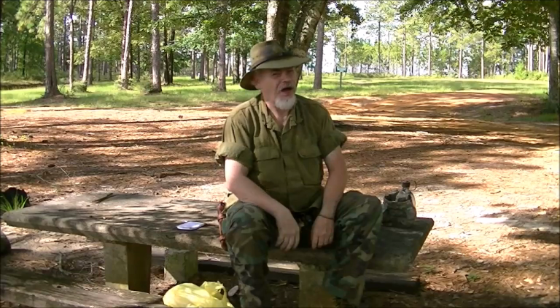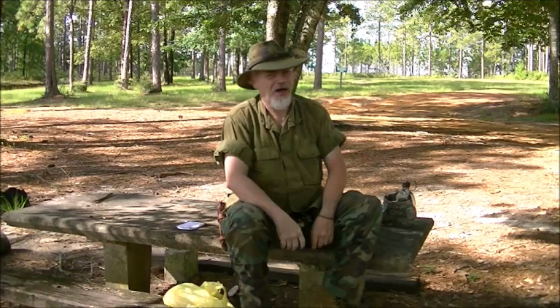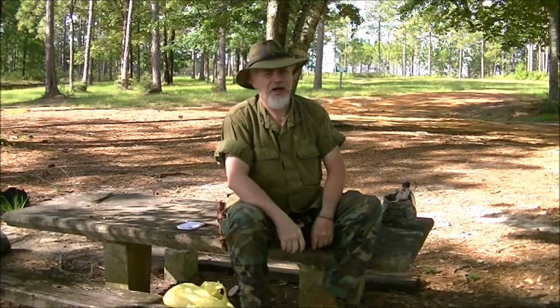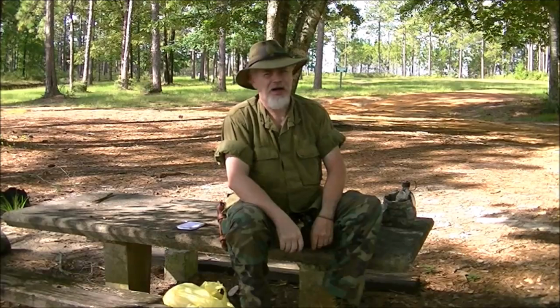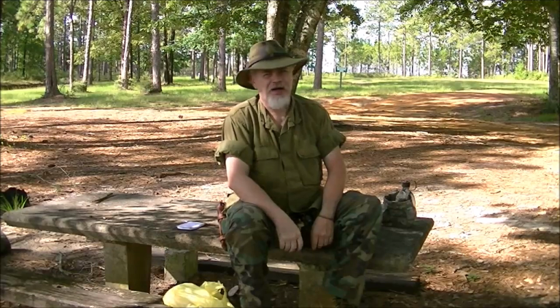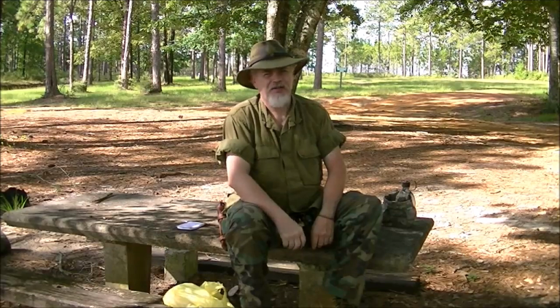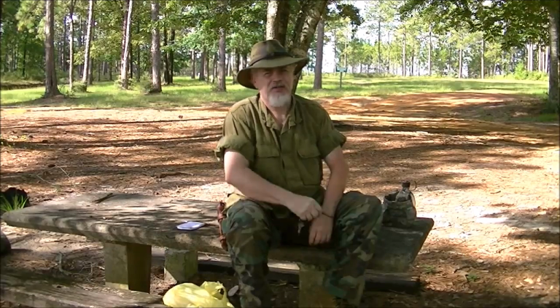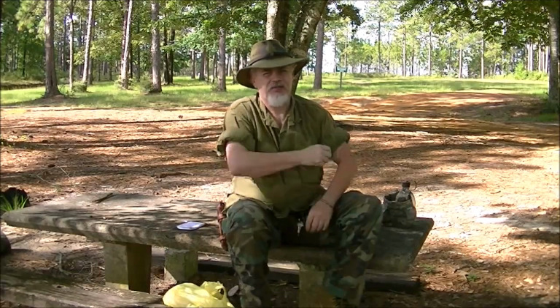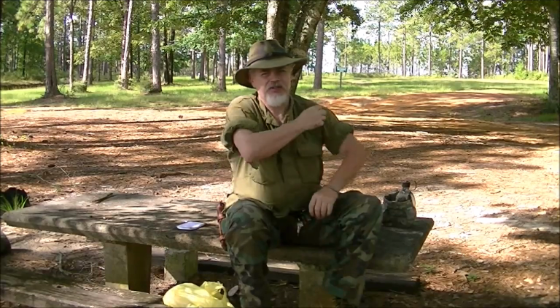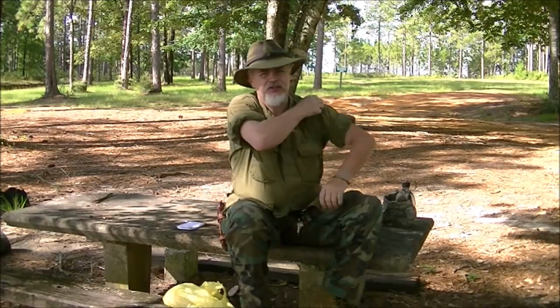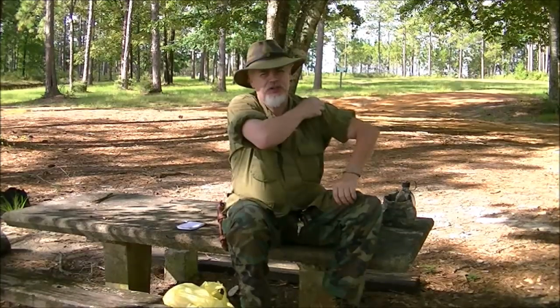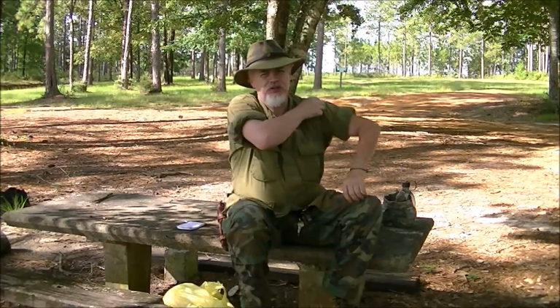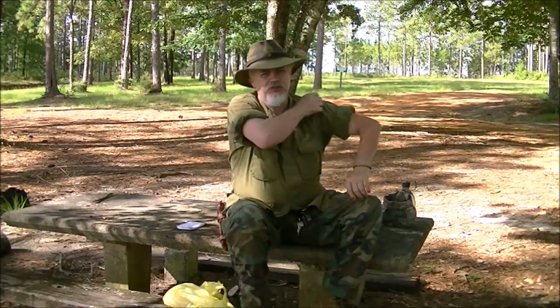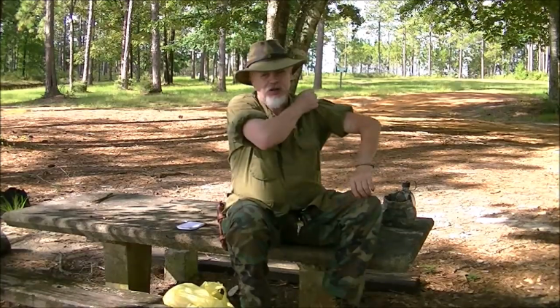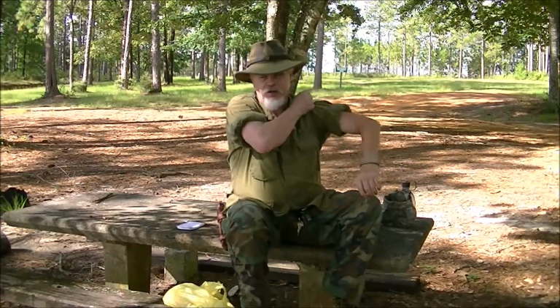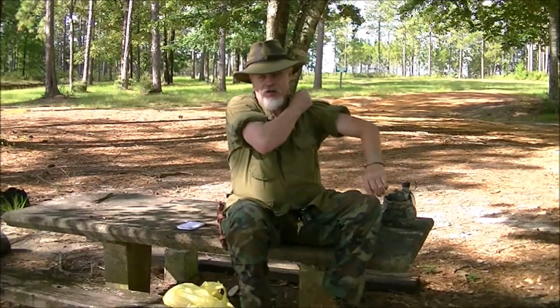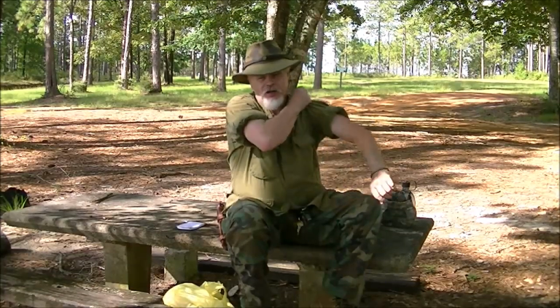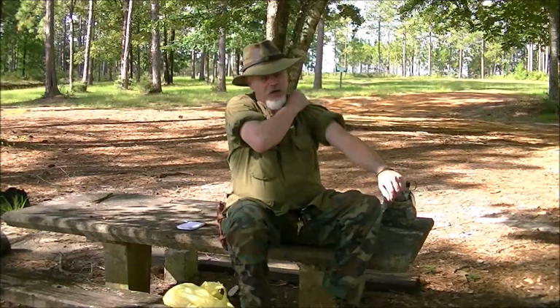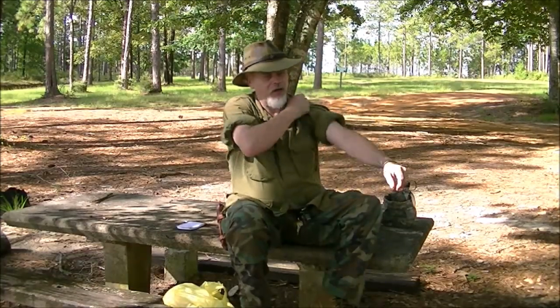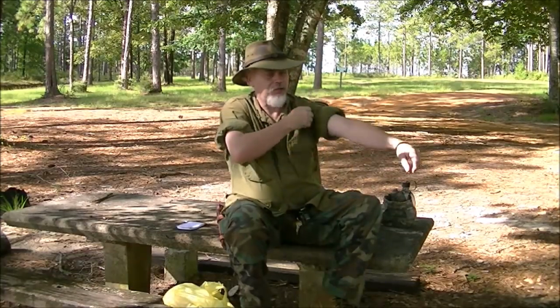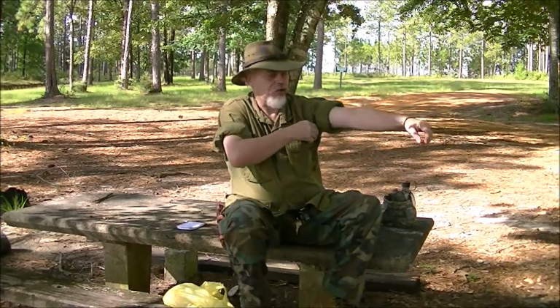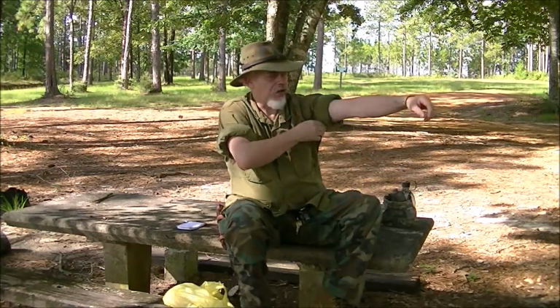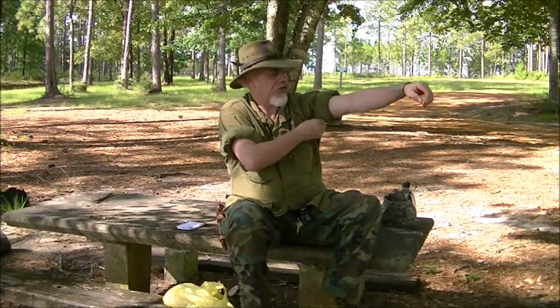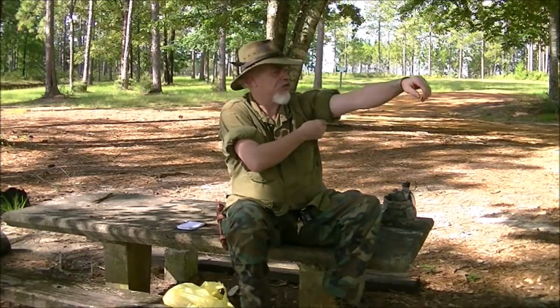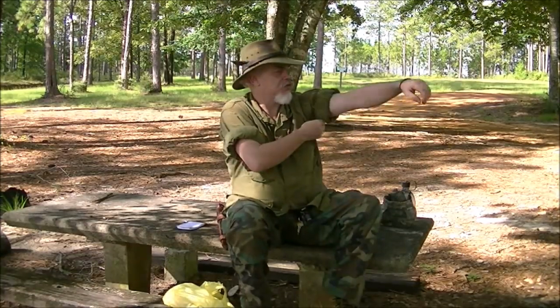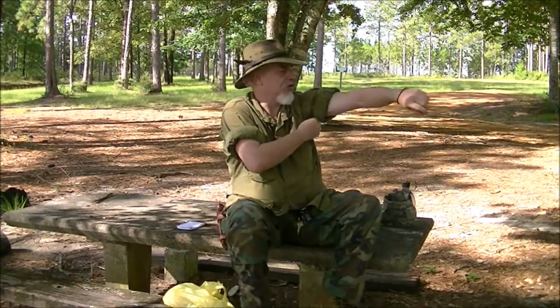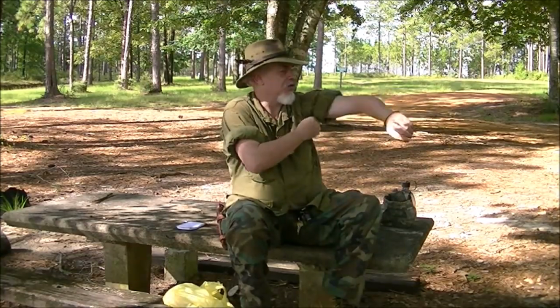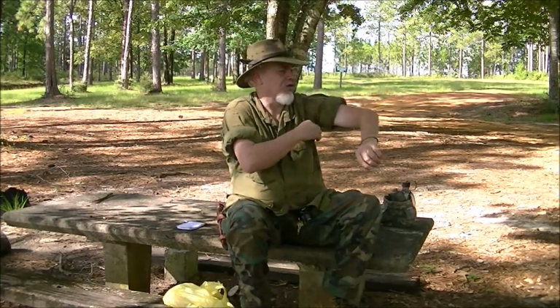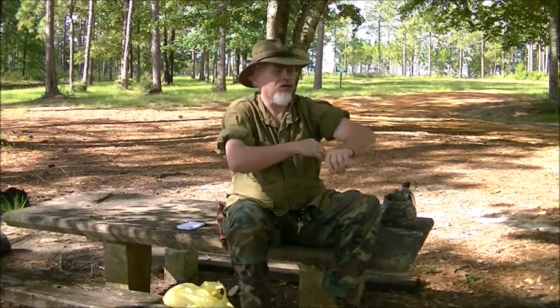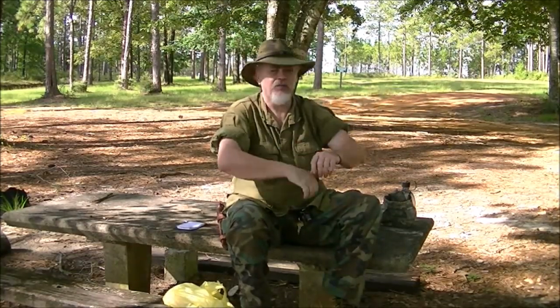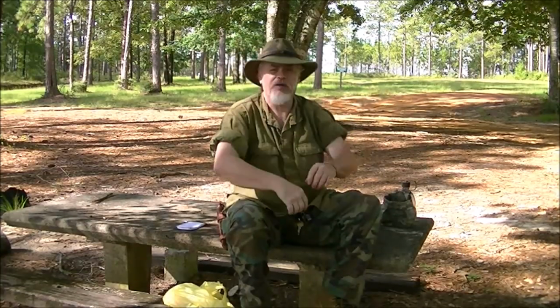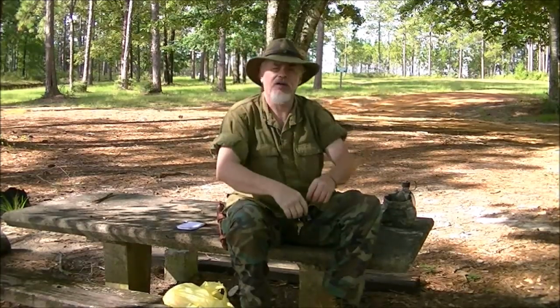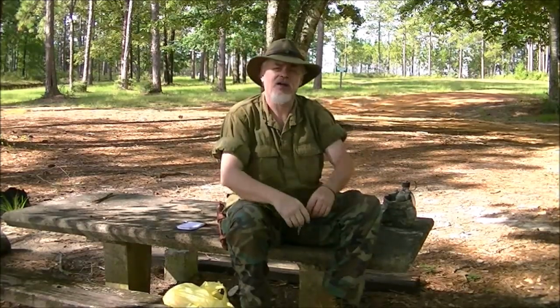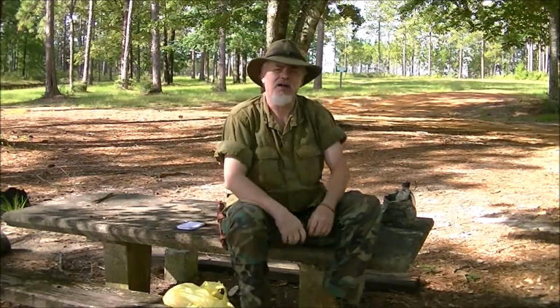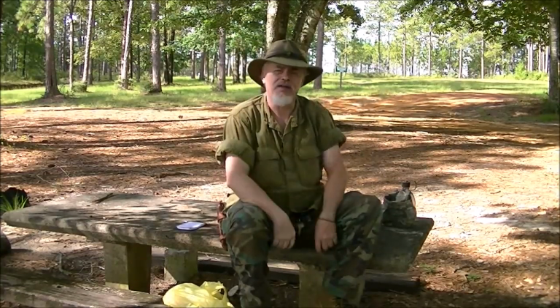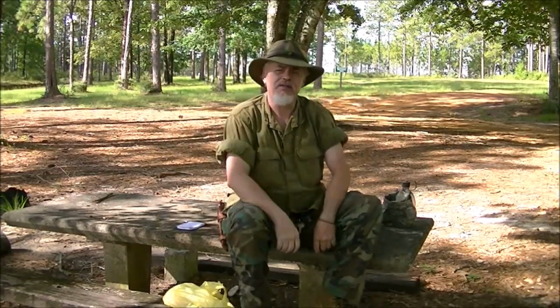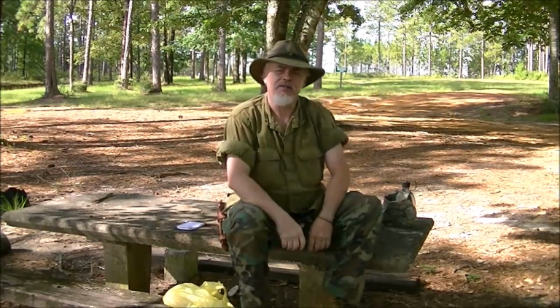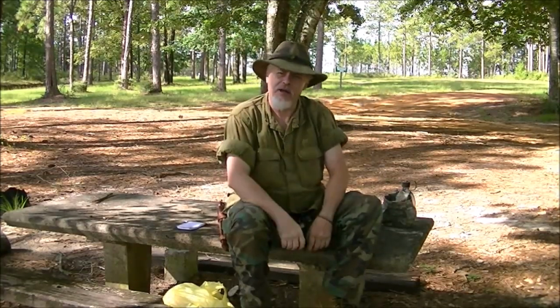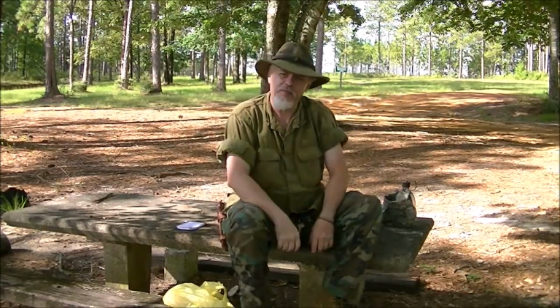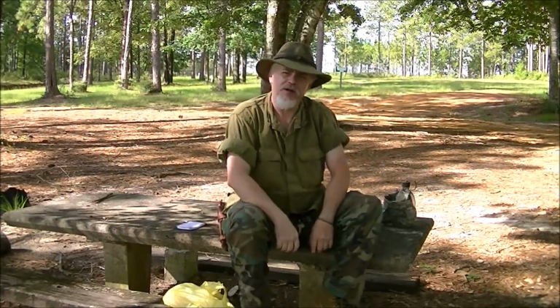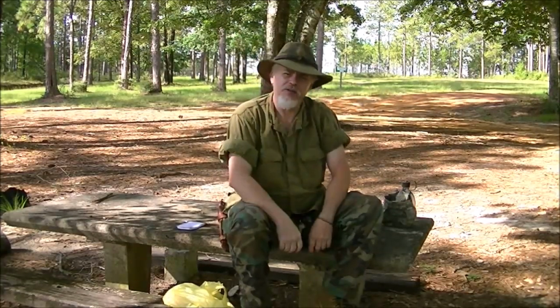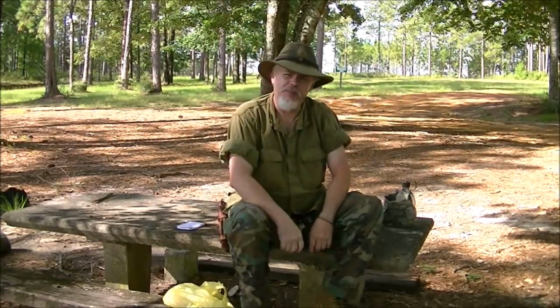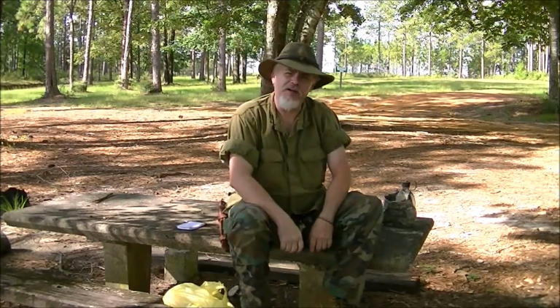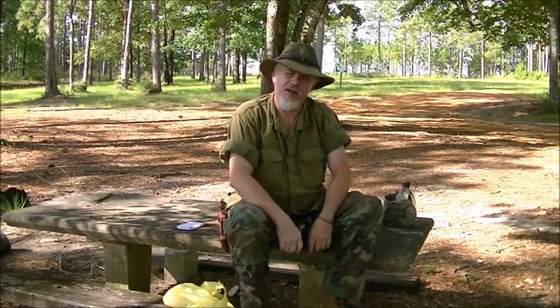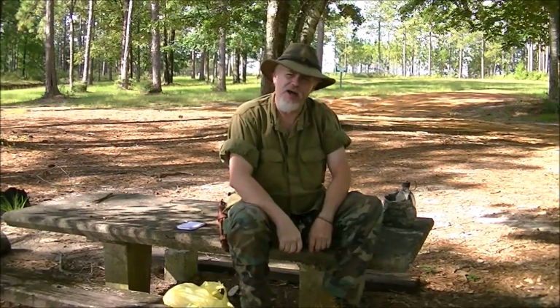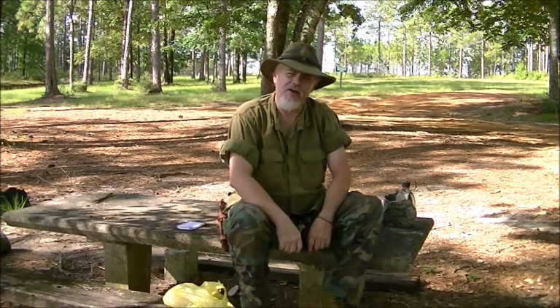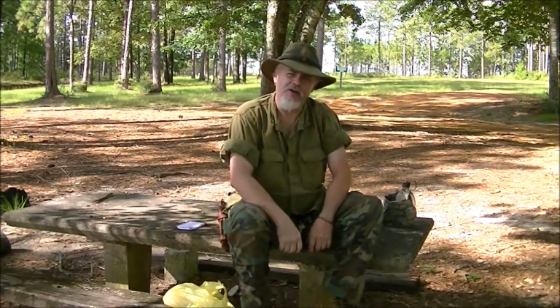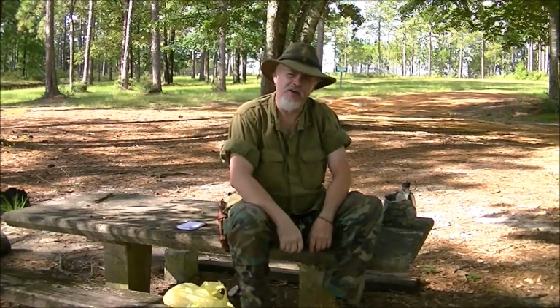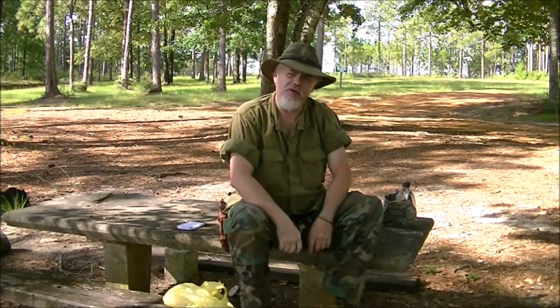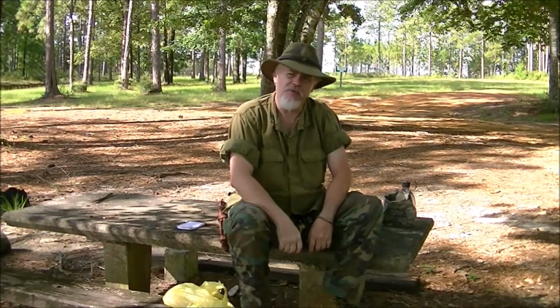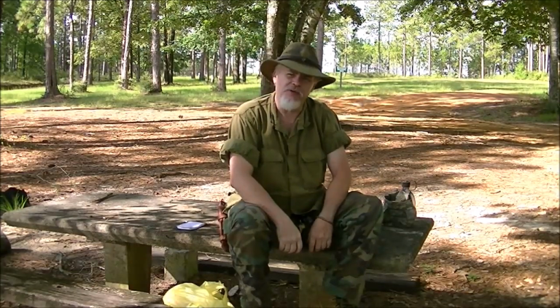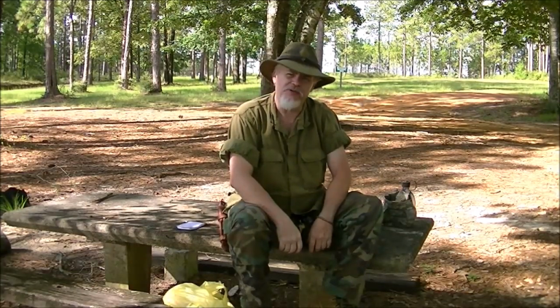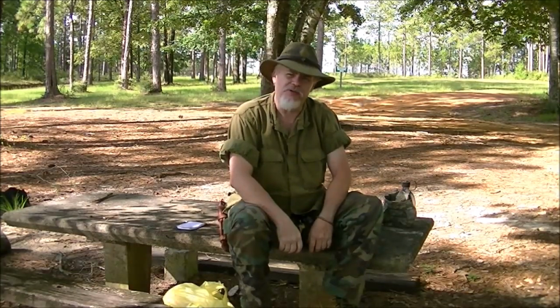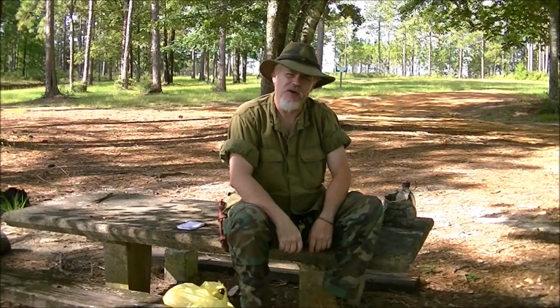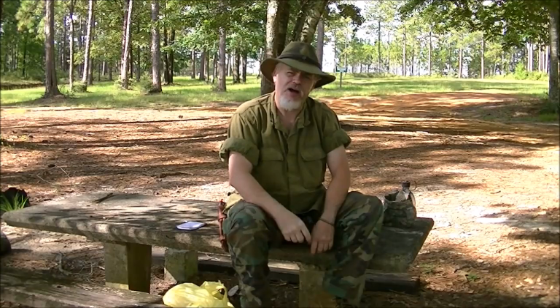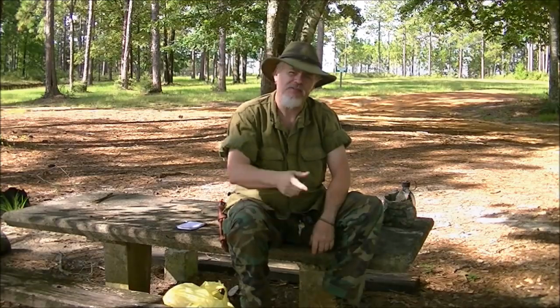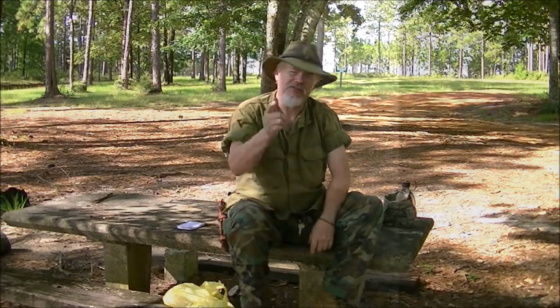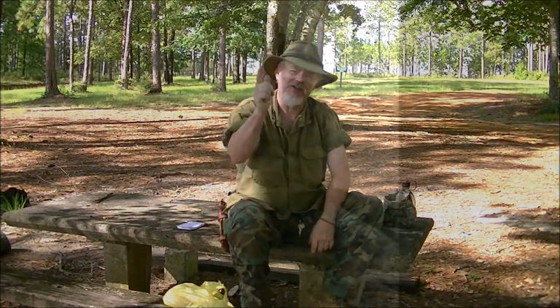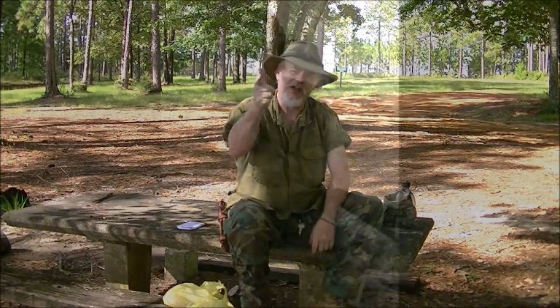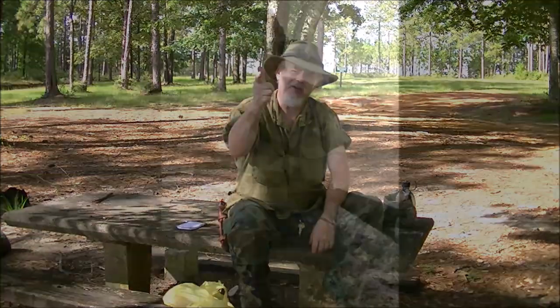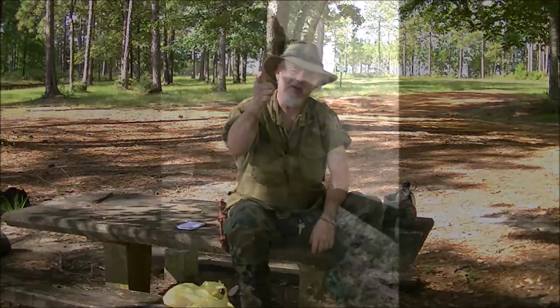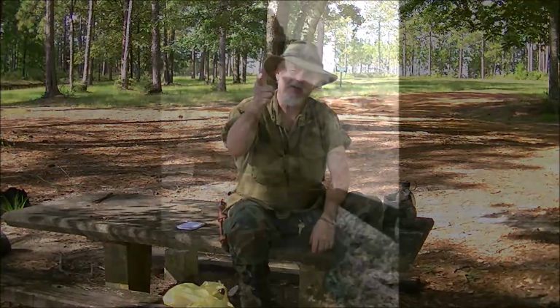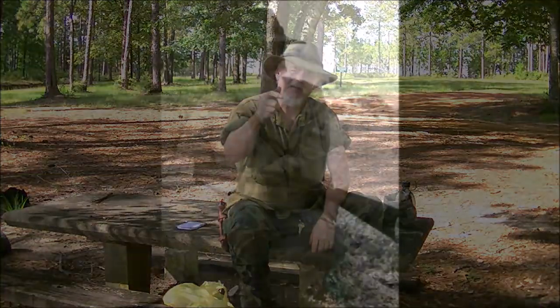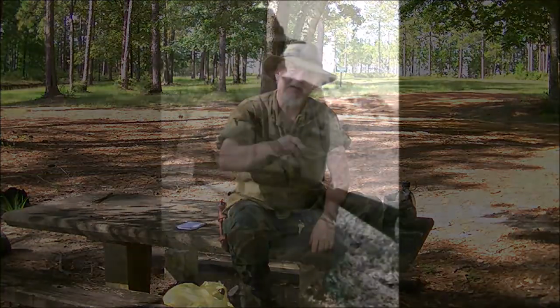Hi guys, if it's Tuesday and Blackie's running a little bit late, it must be Dan and Dirty Woods Craft. Stay with me.